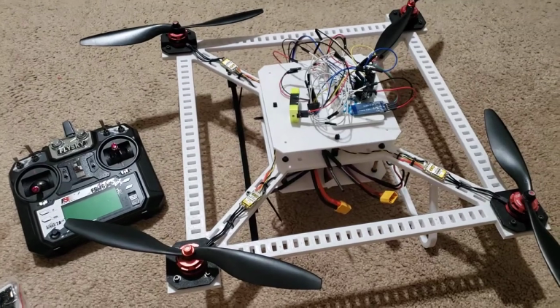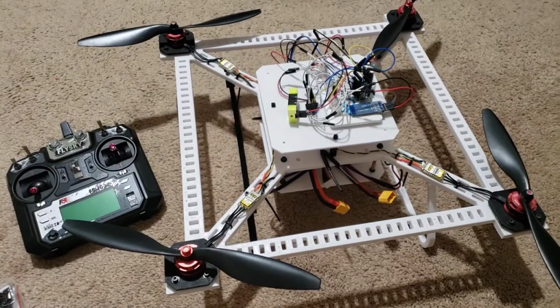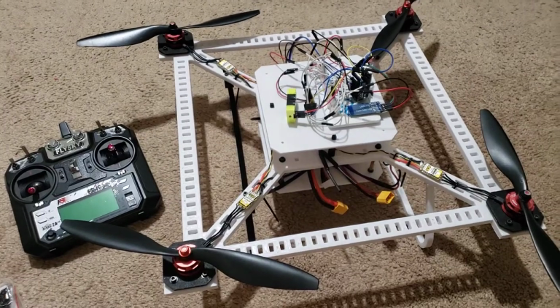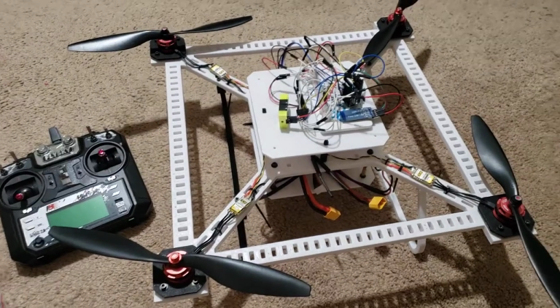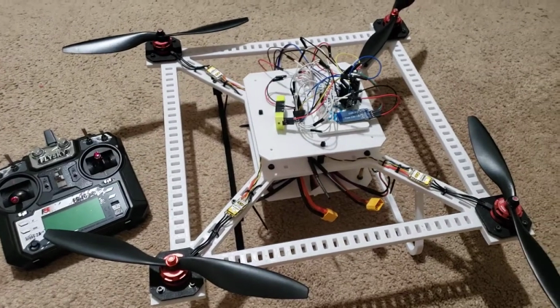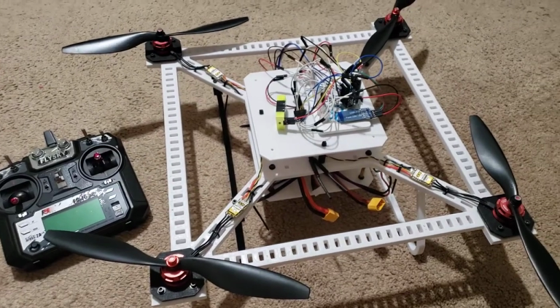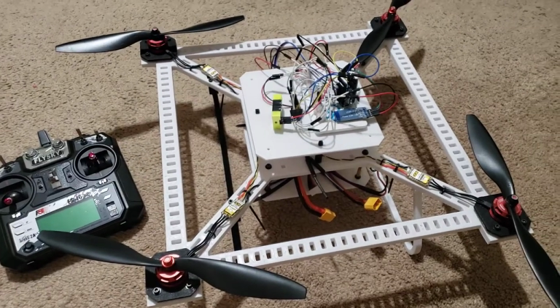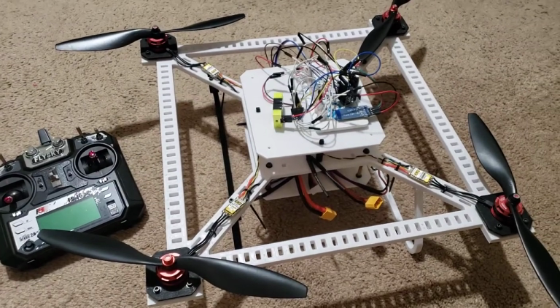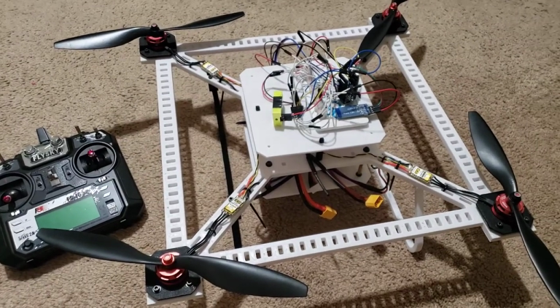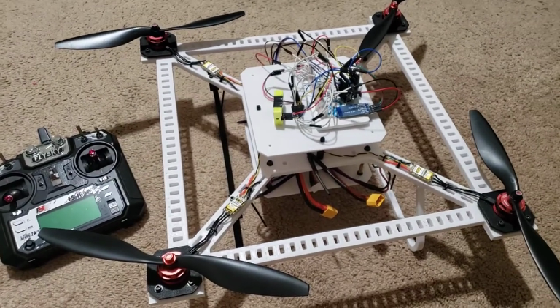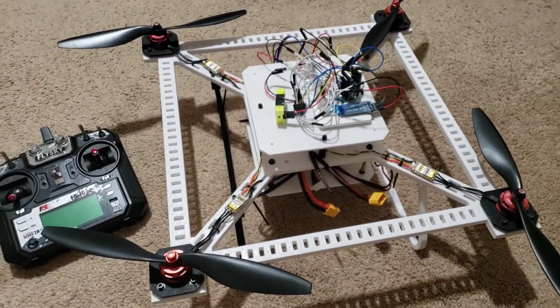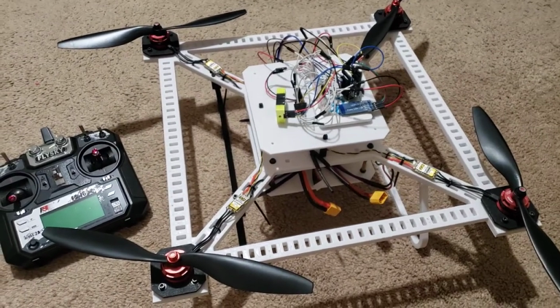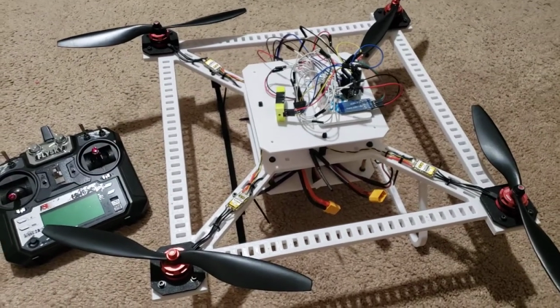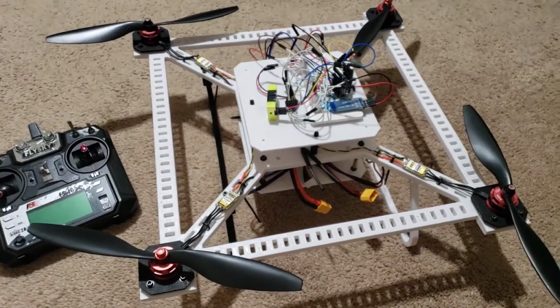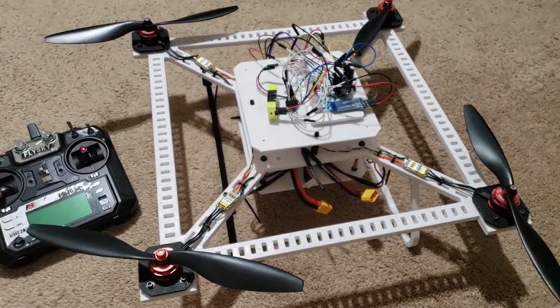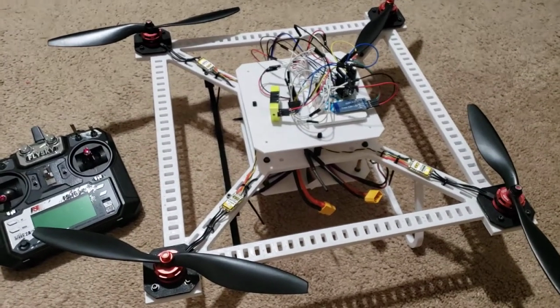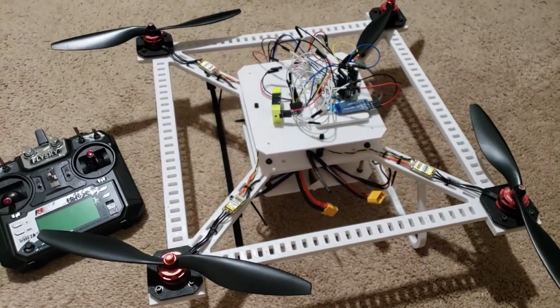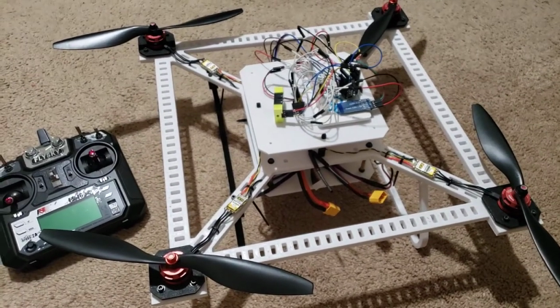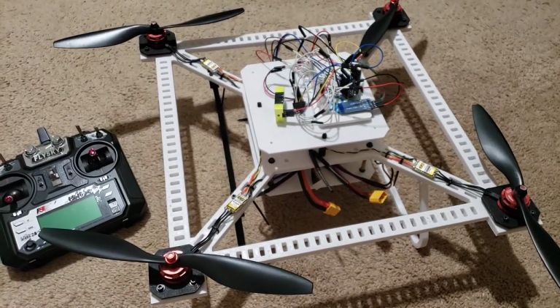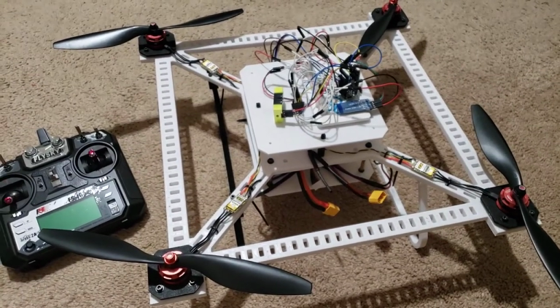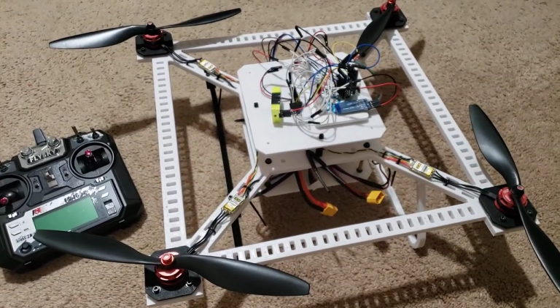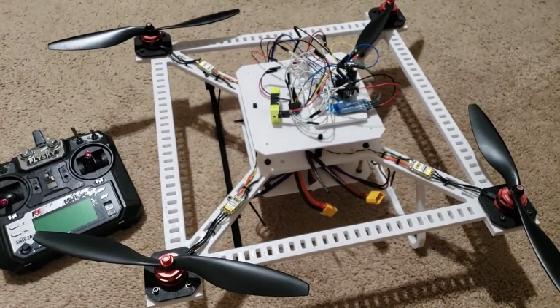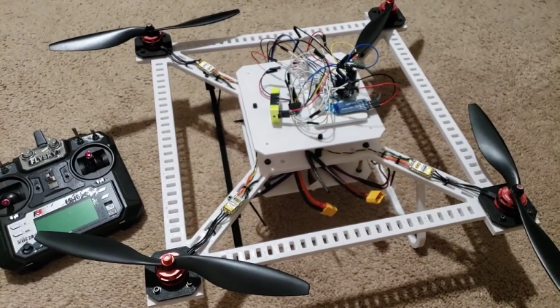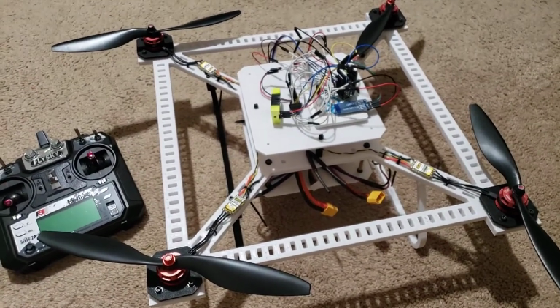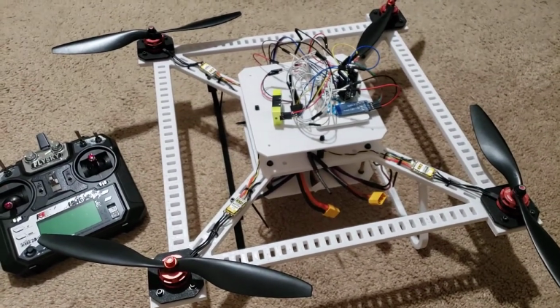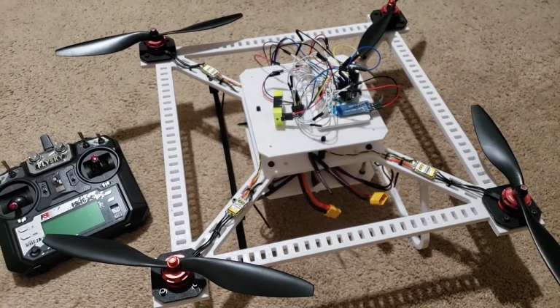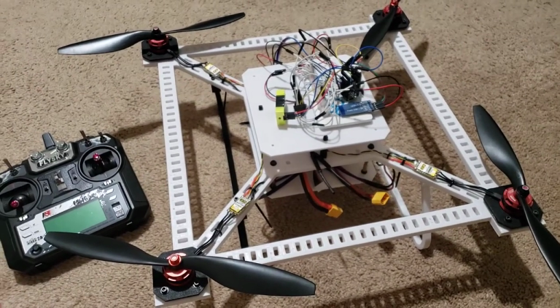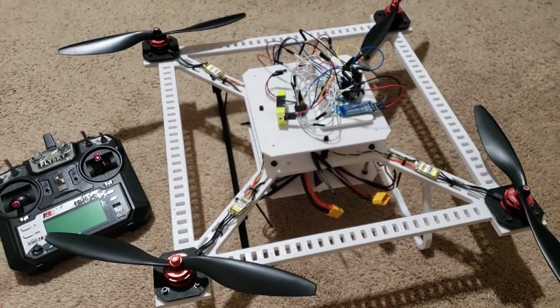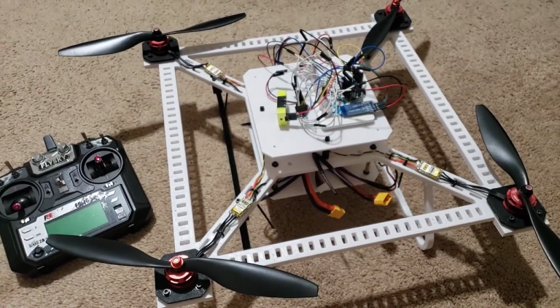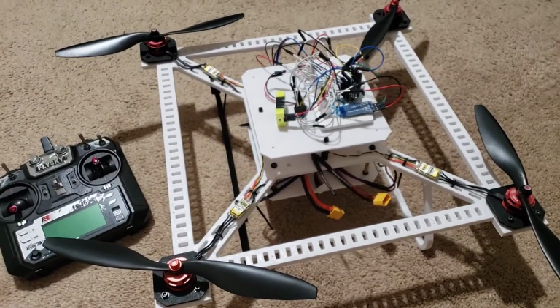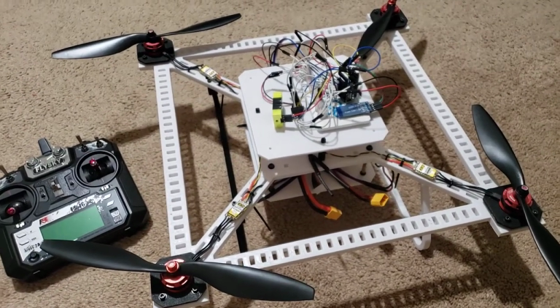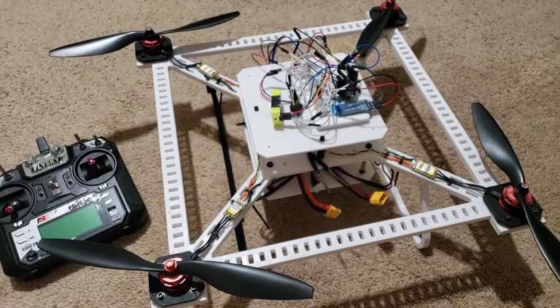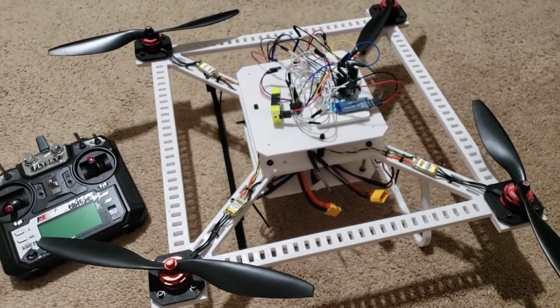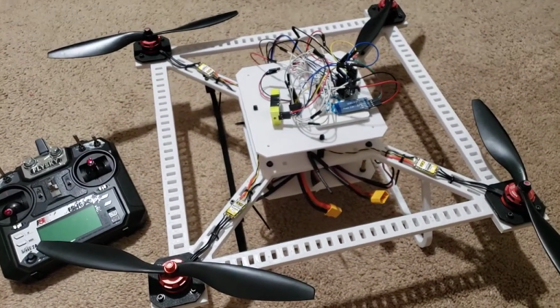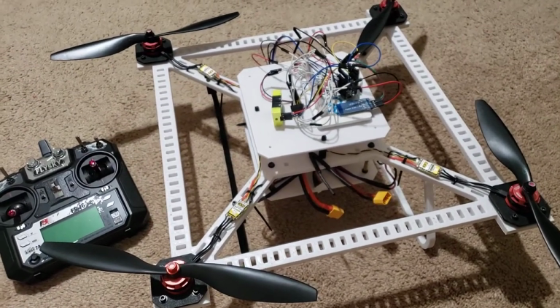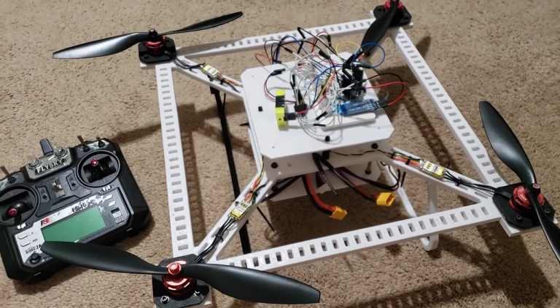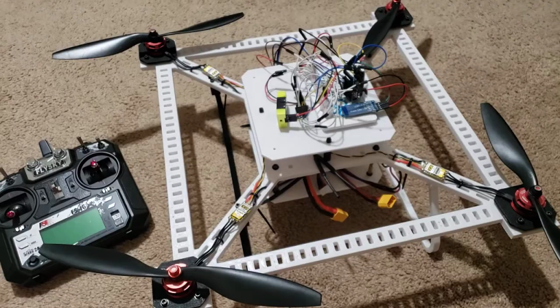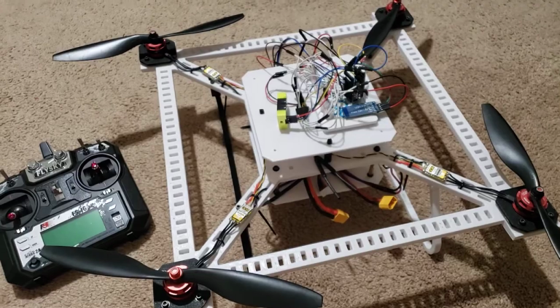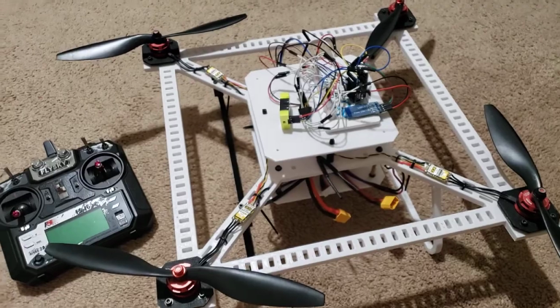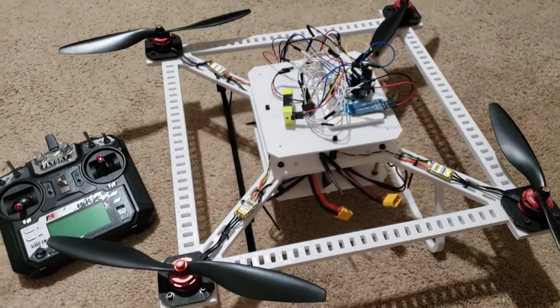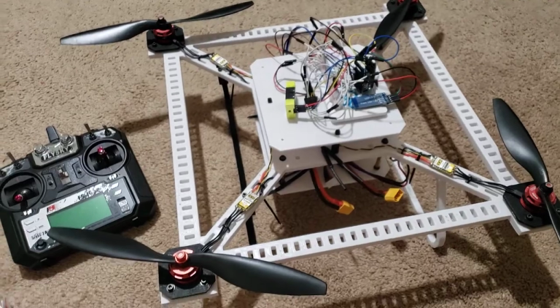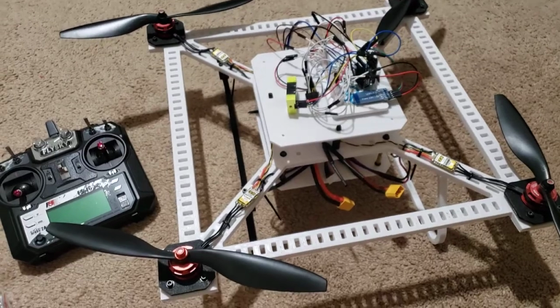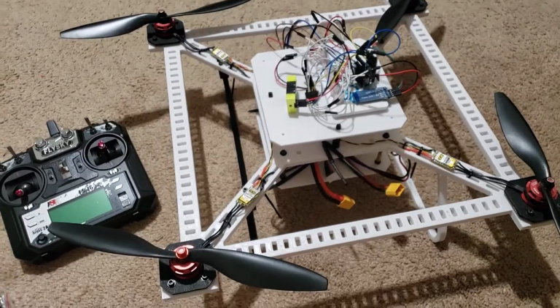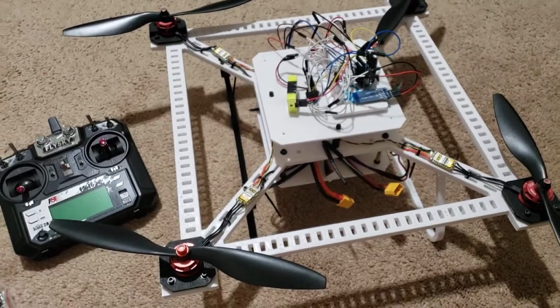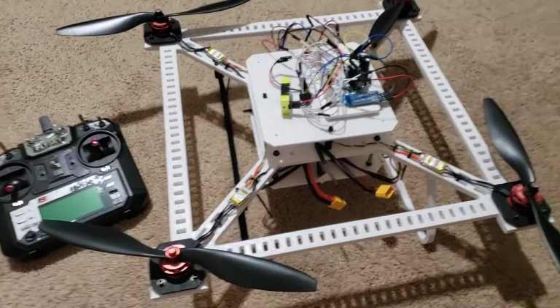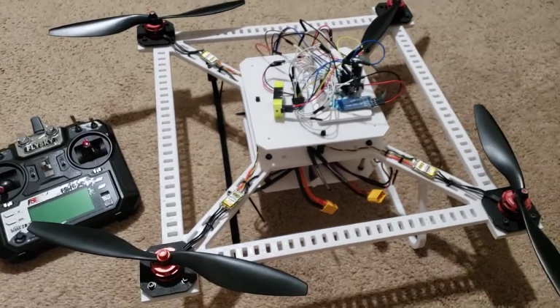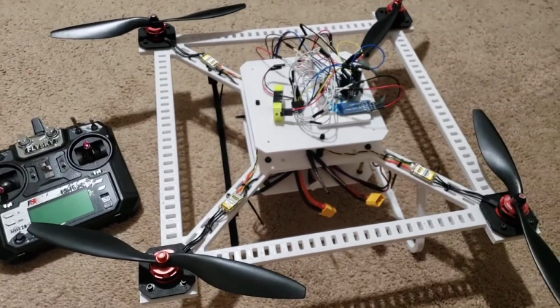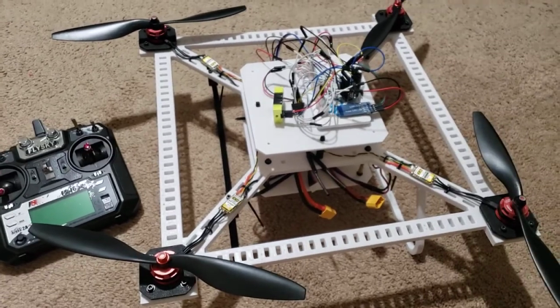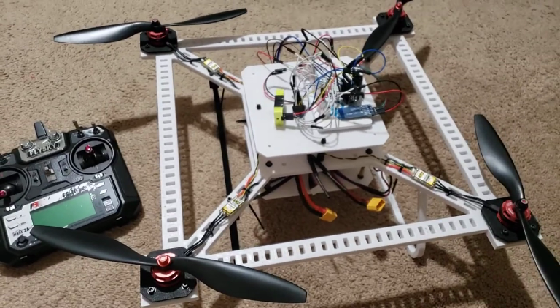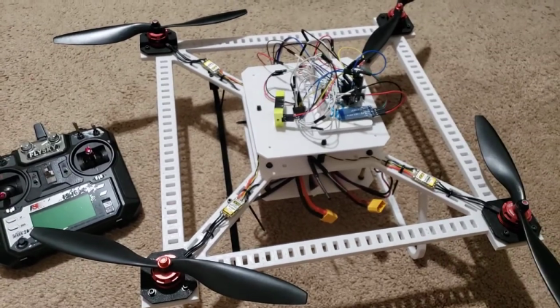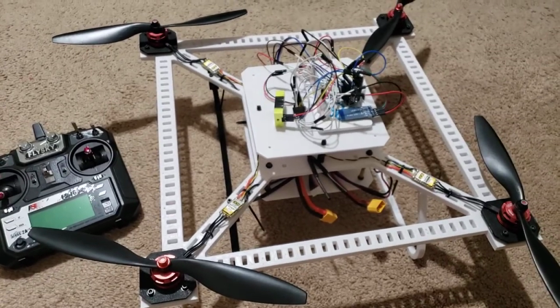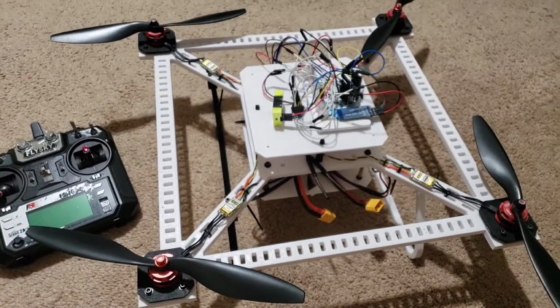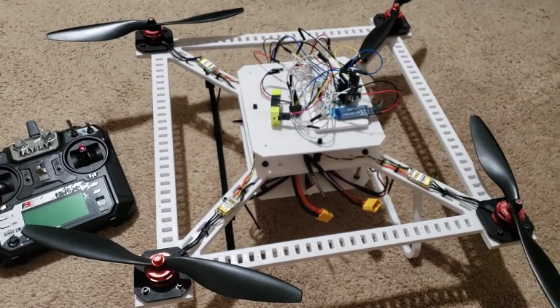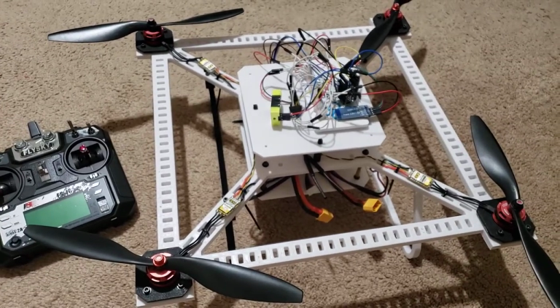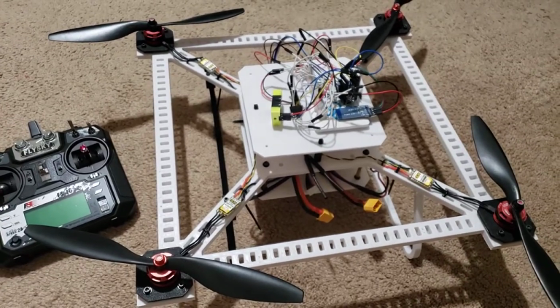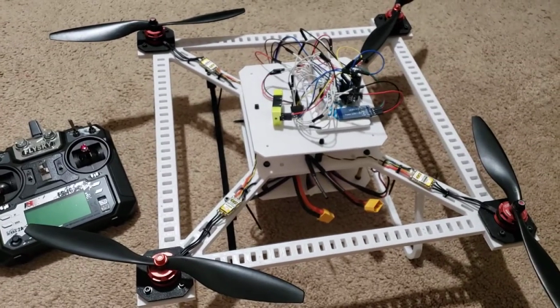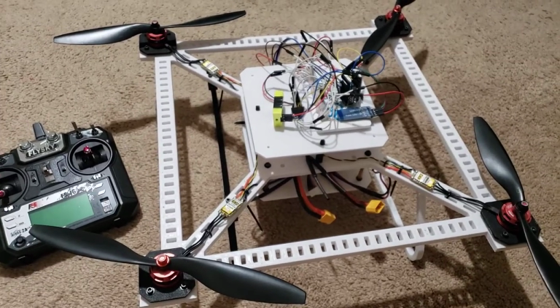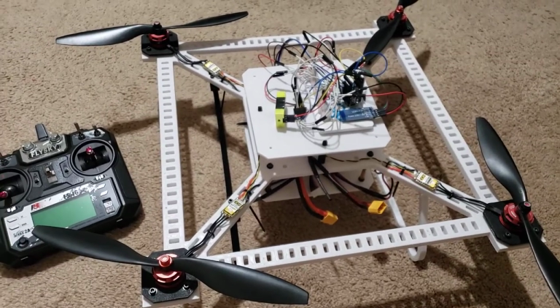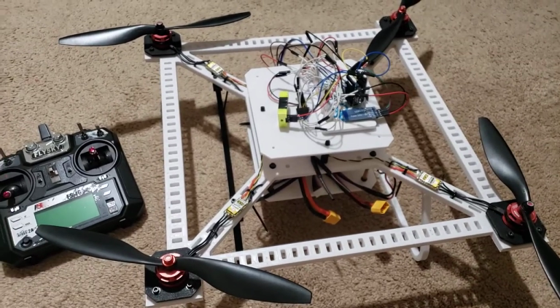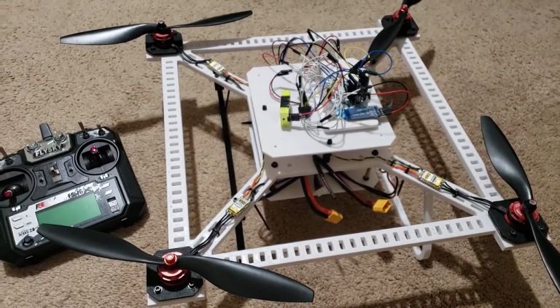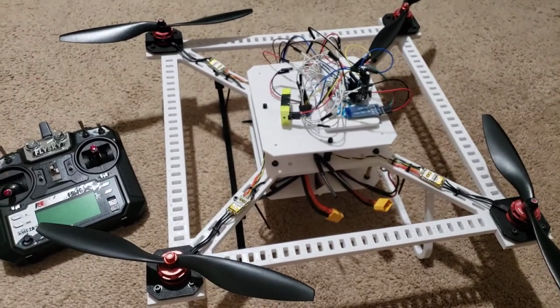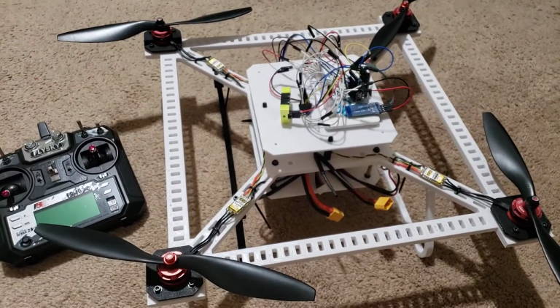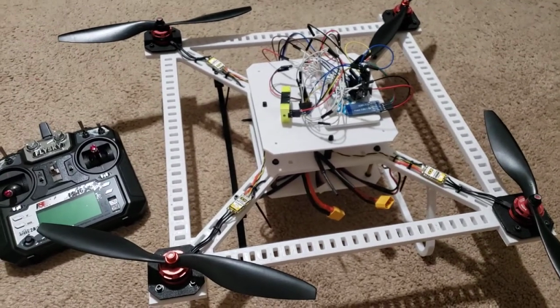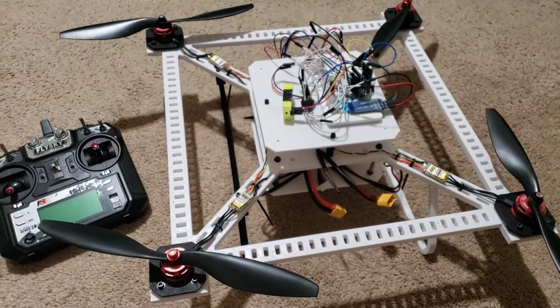How's it going guys? I made a lot of improvements to my 3D printed drone, so I just wanted to run over those real quick with you.